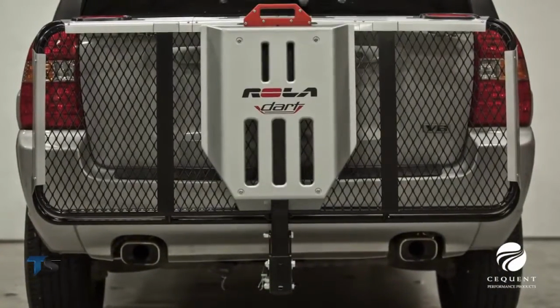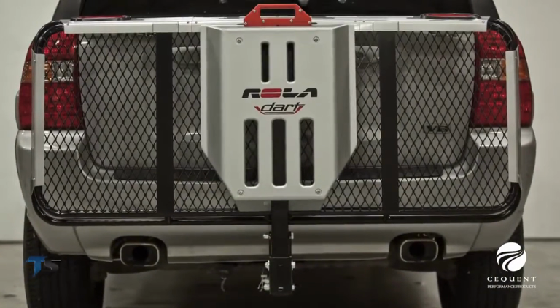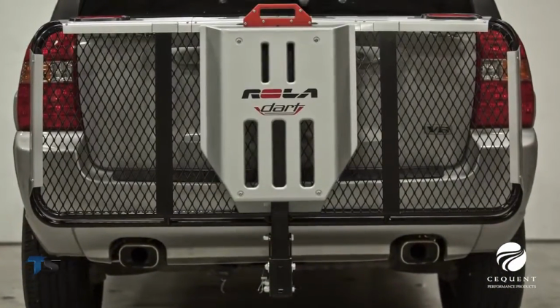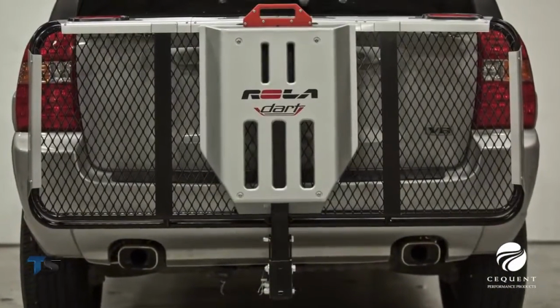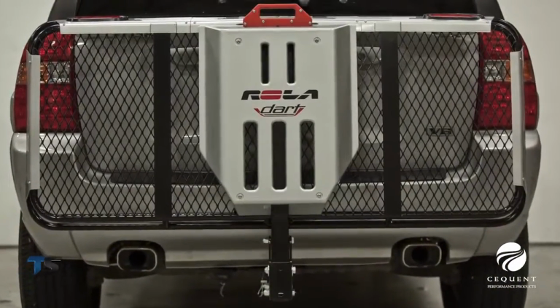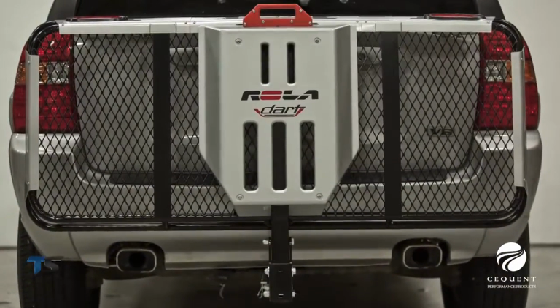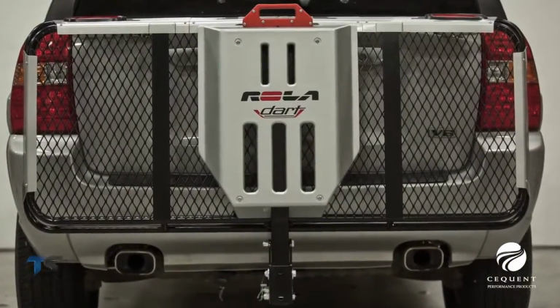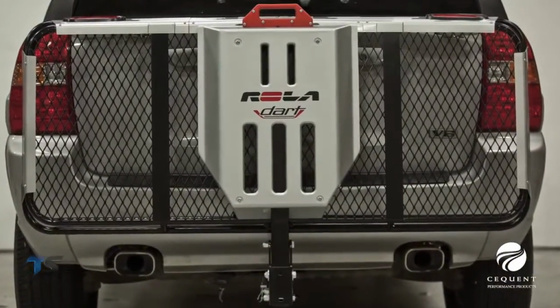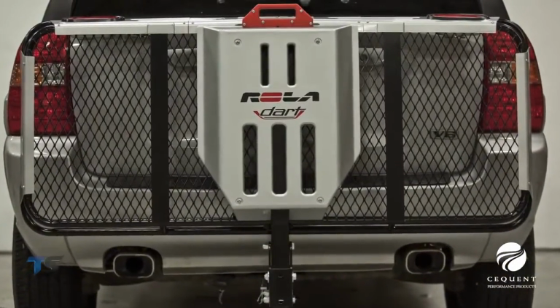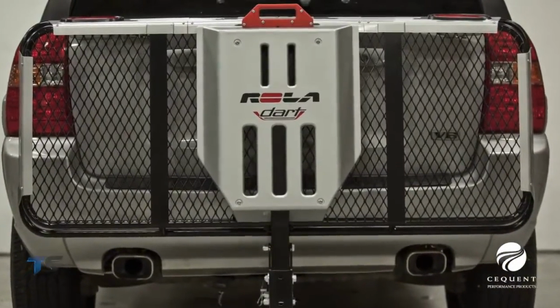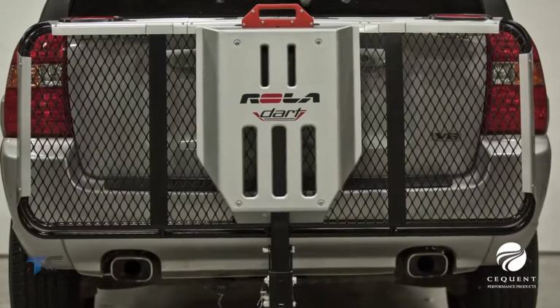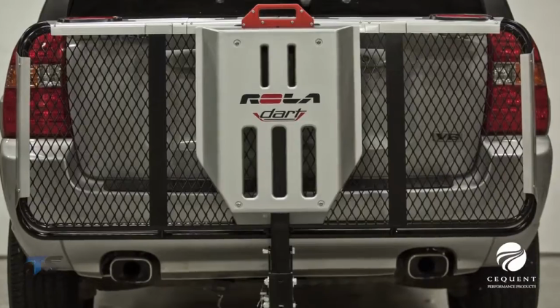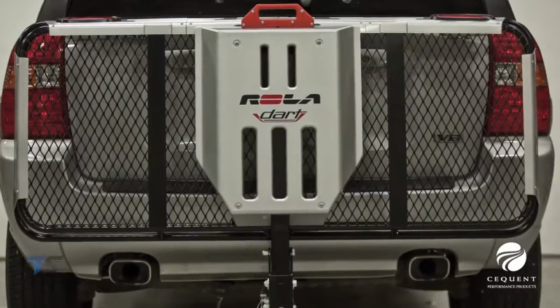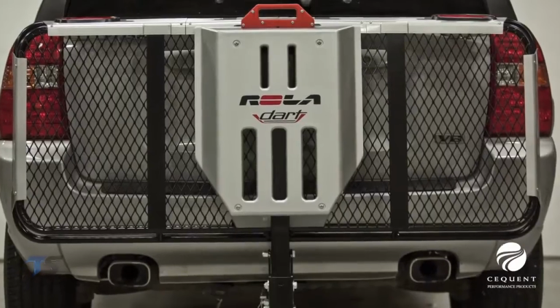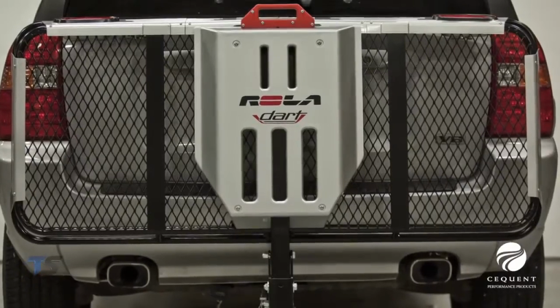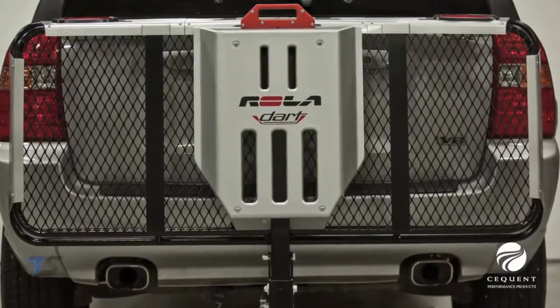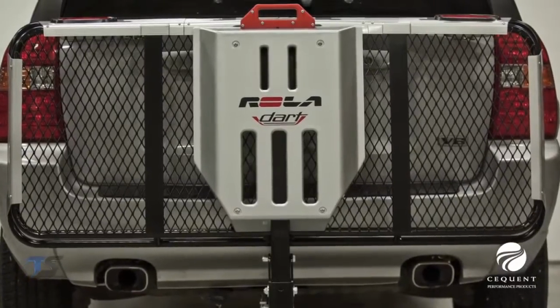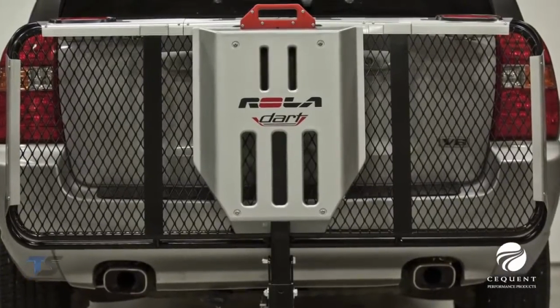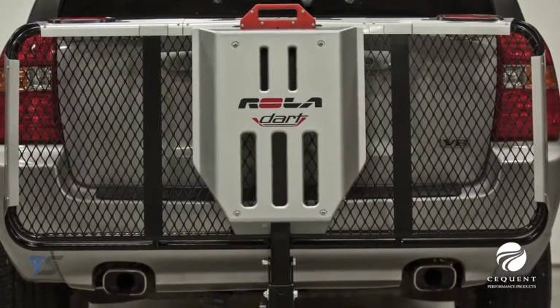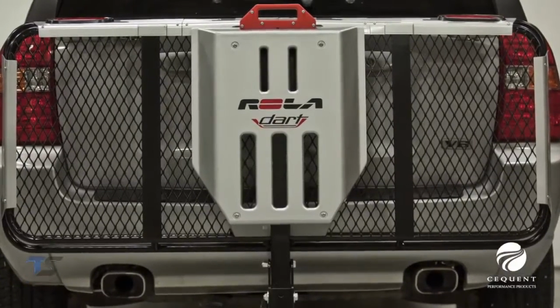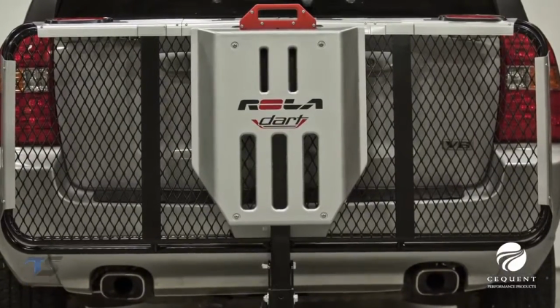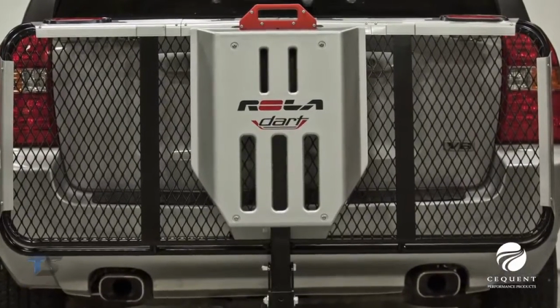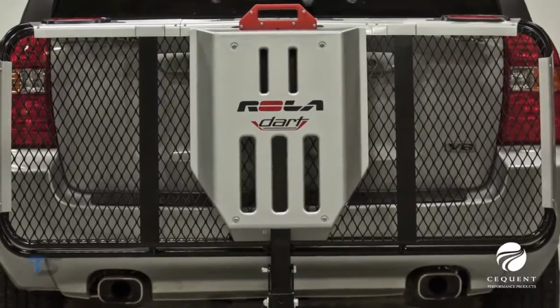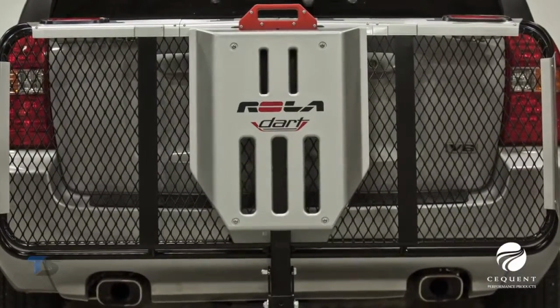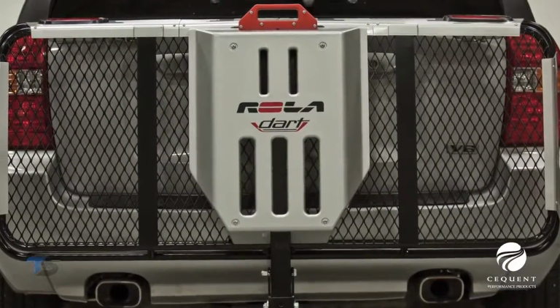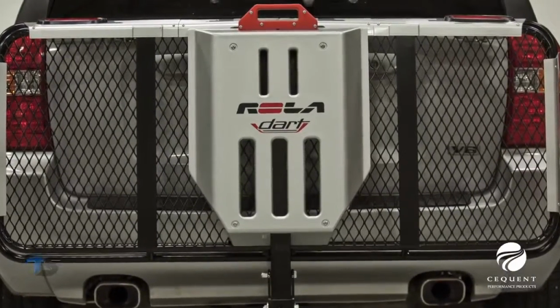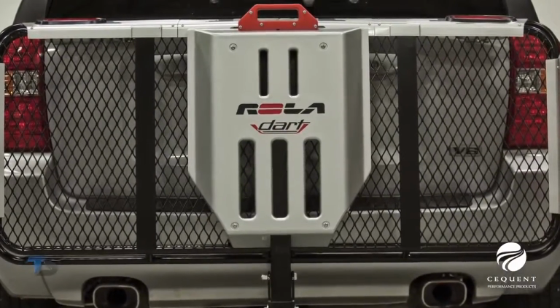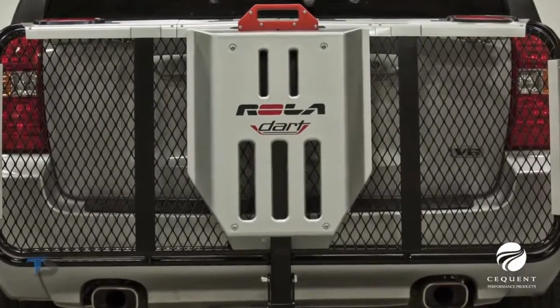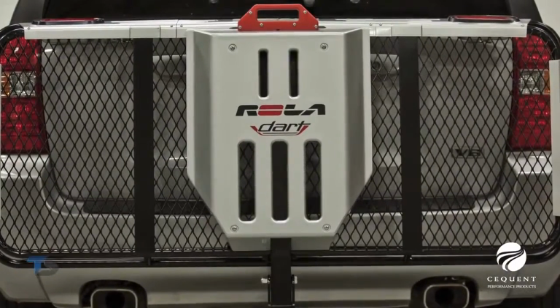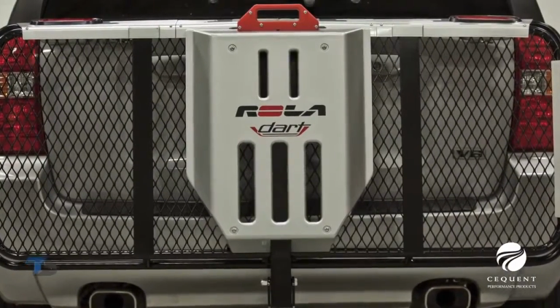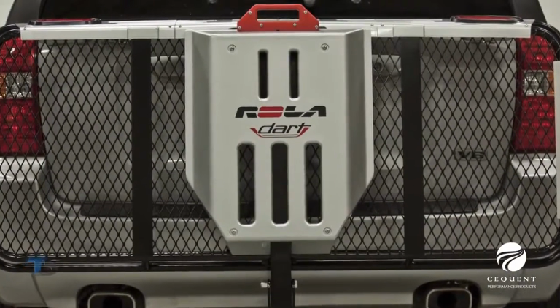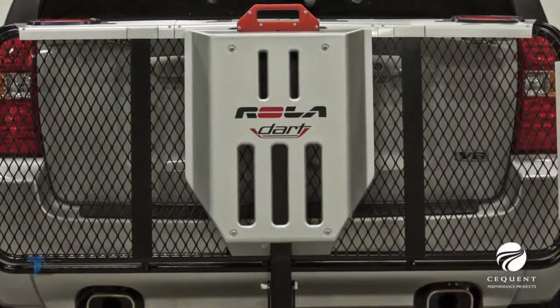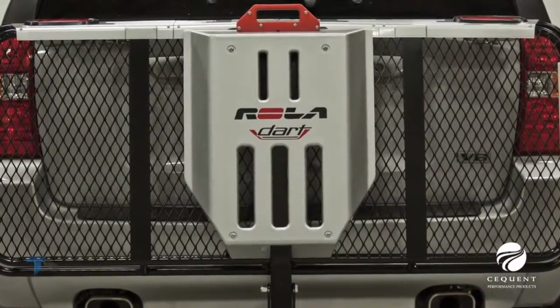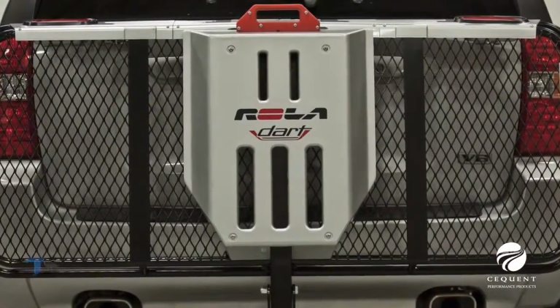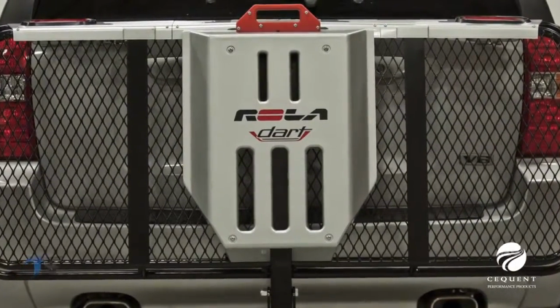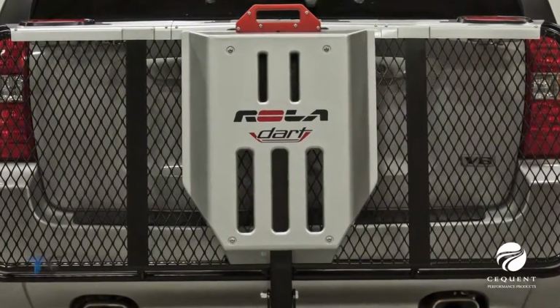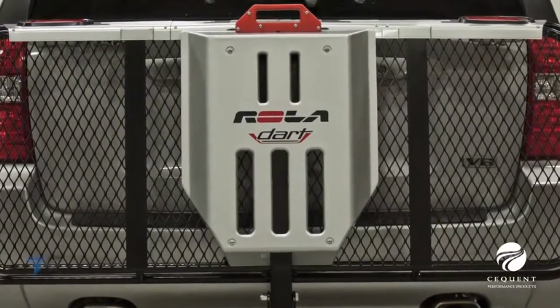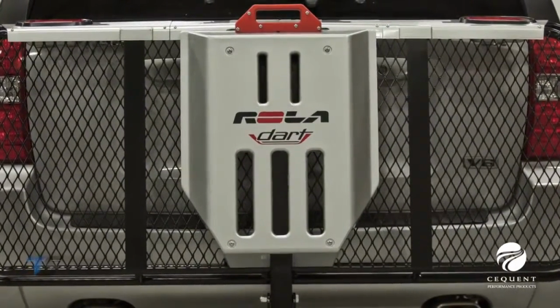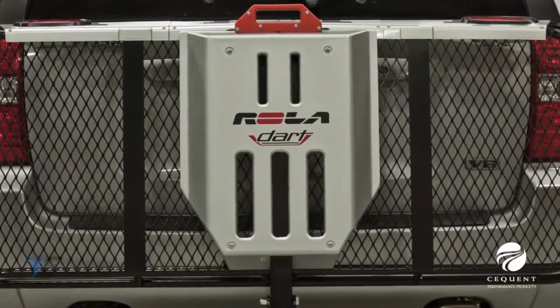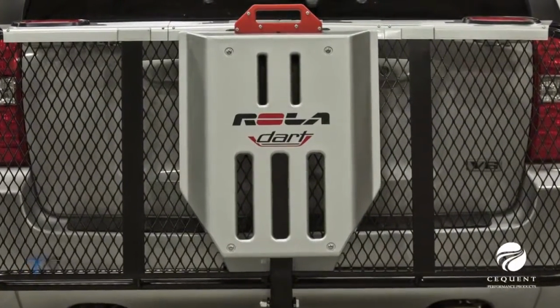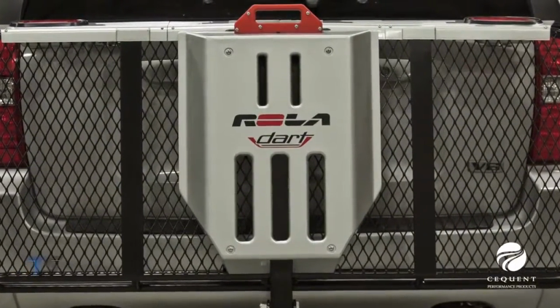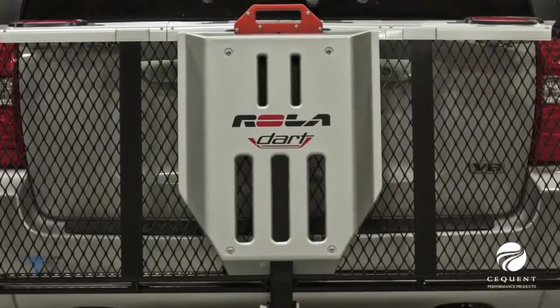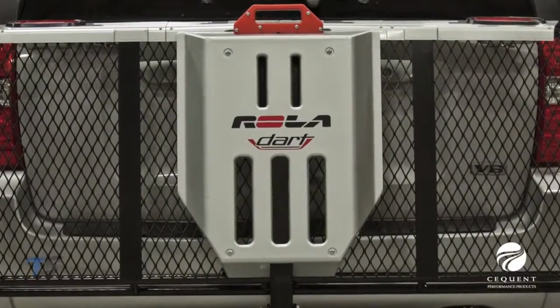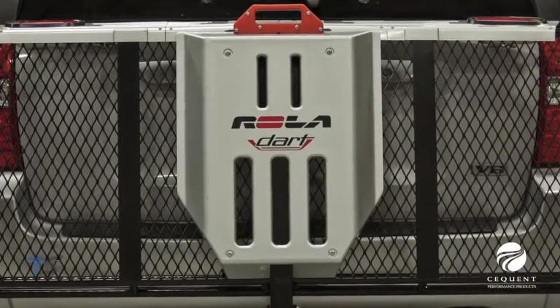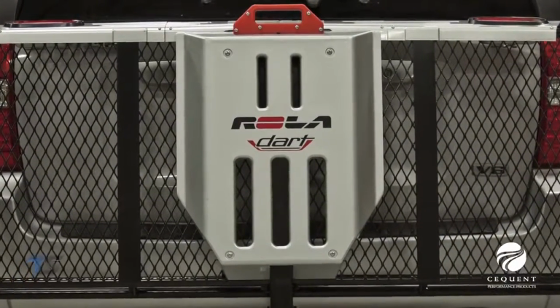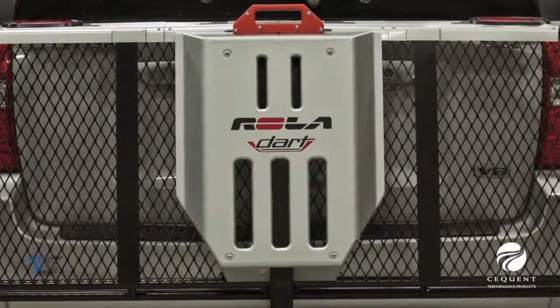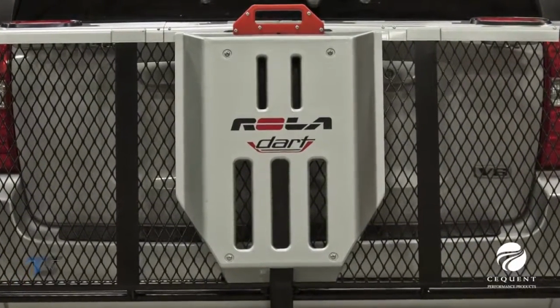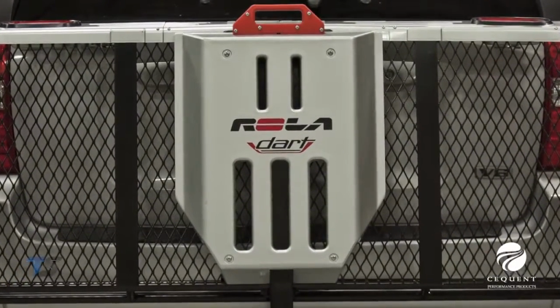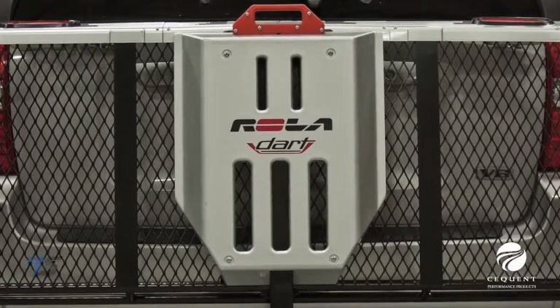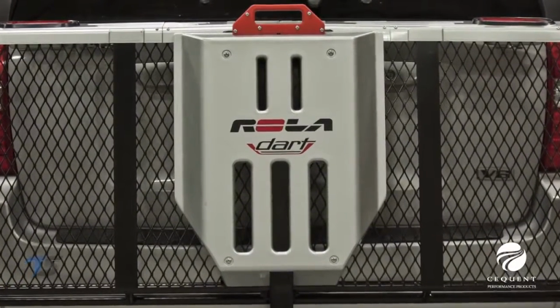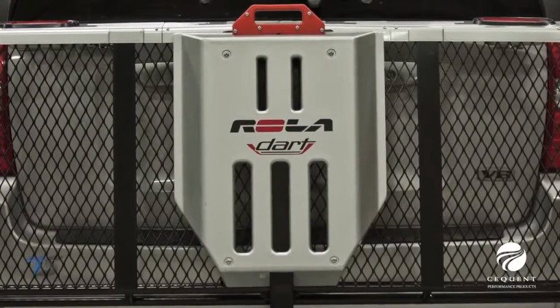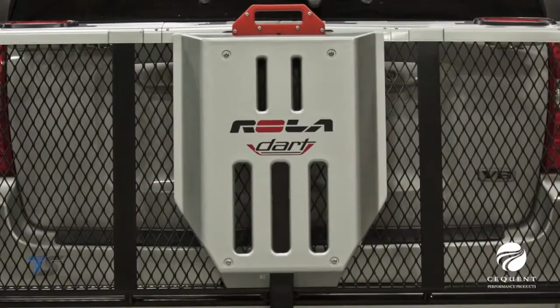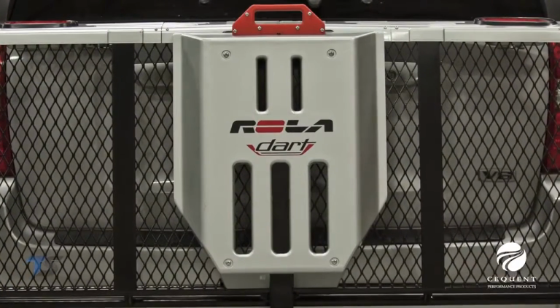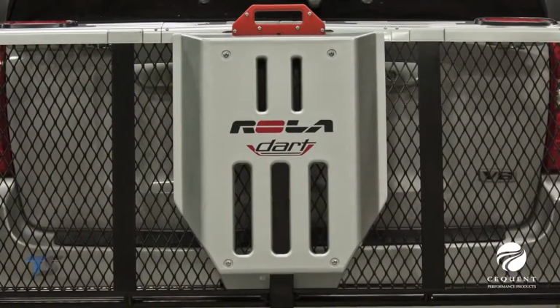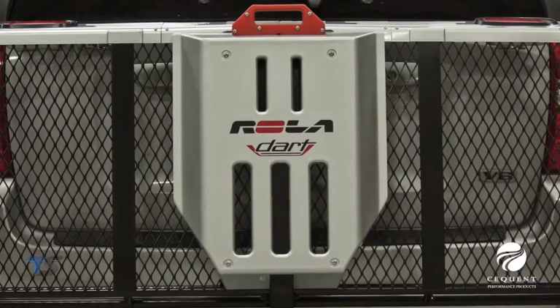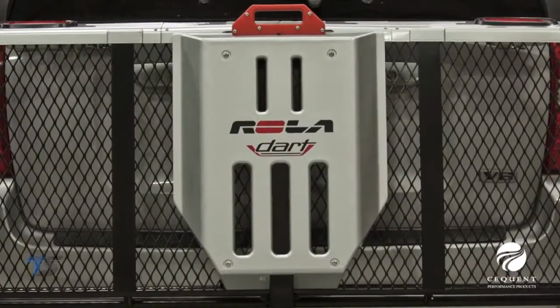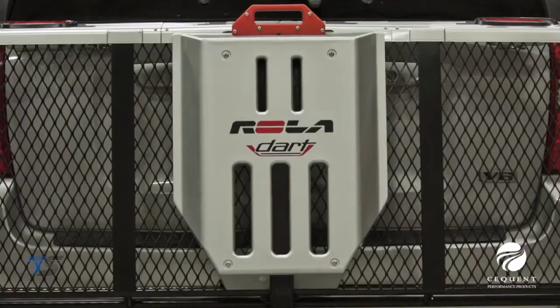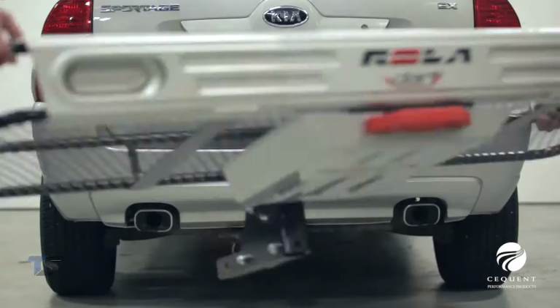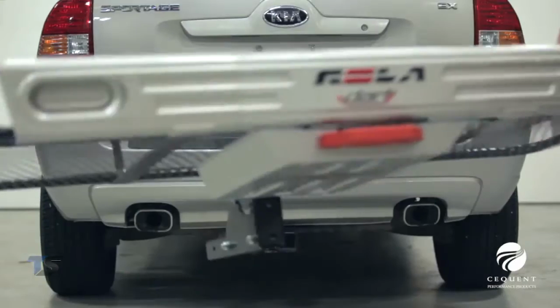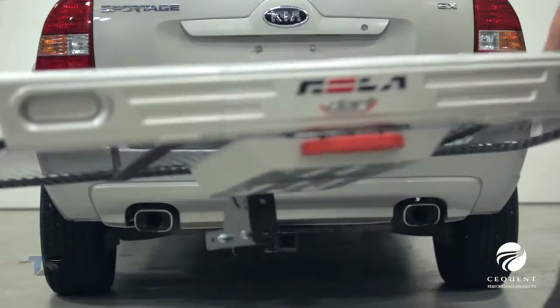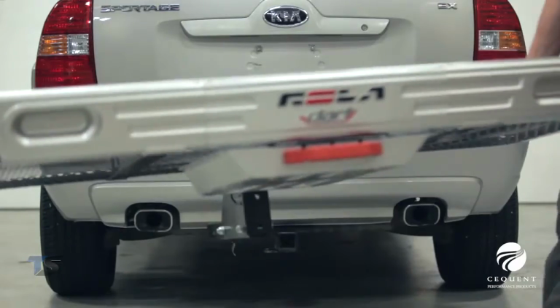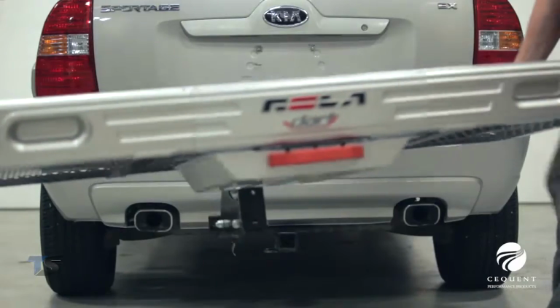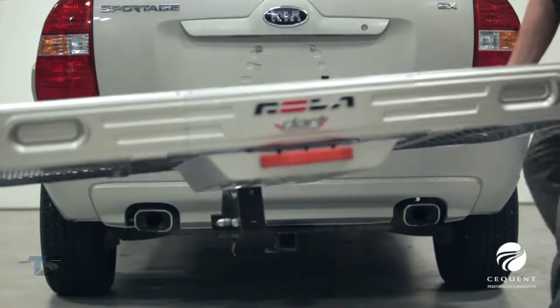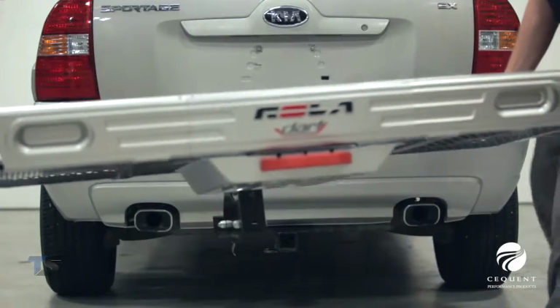Signature skid and side plates constructed of heavy-duty ABS plastic are mounted to the cargo carrier.